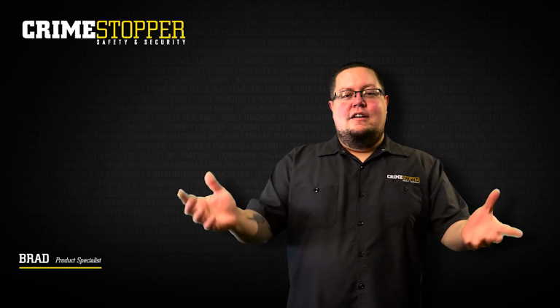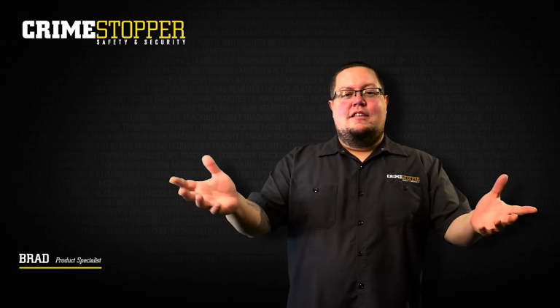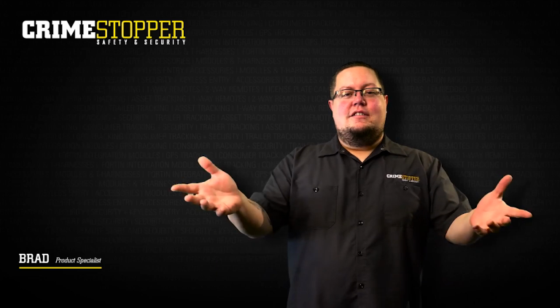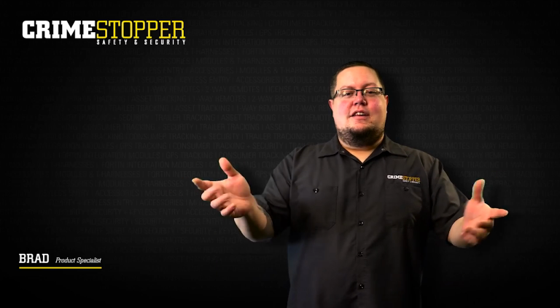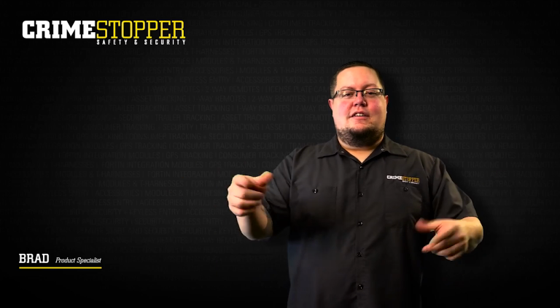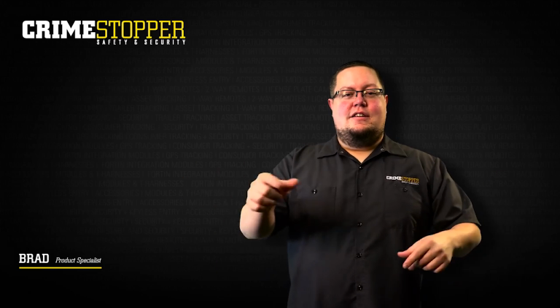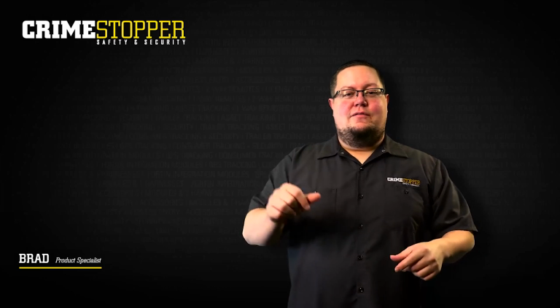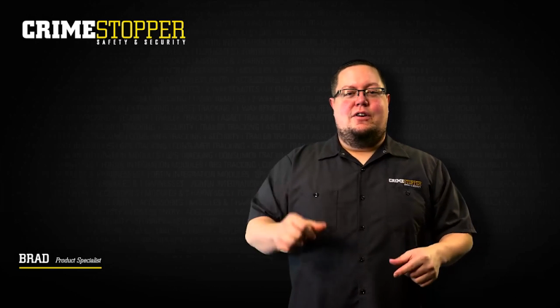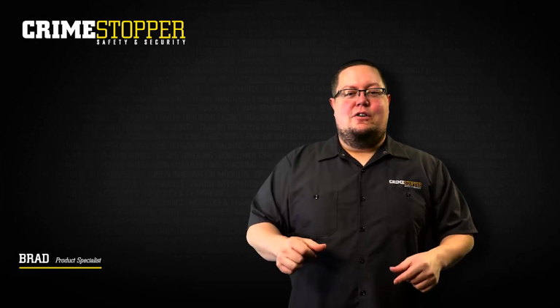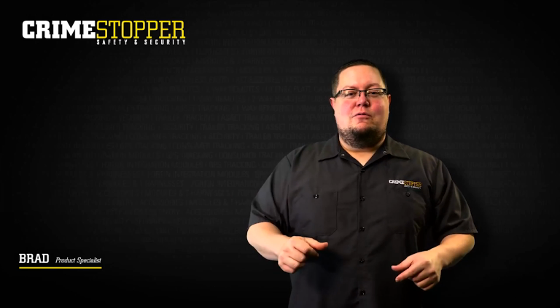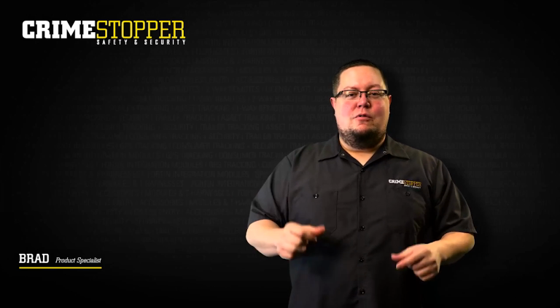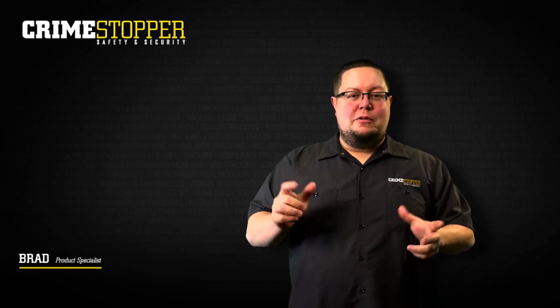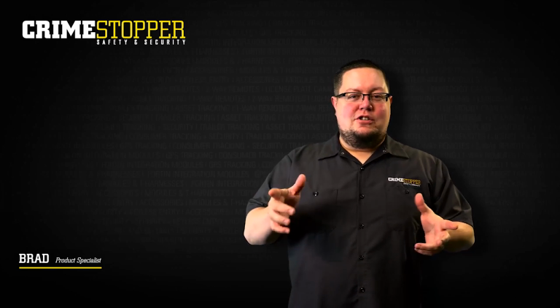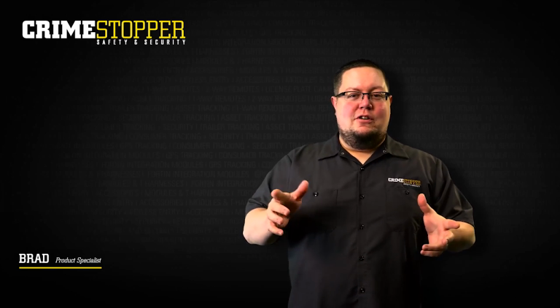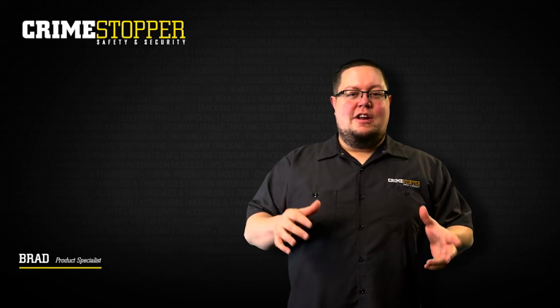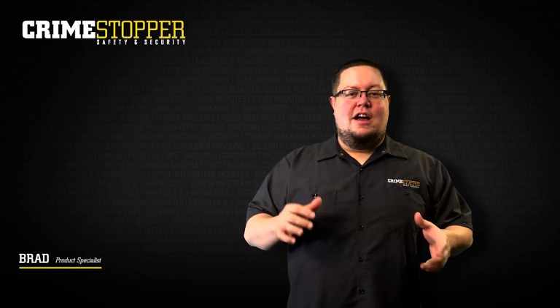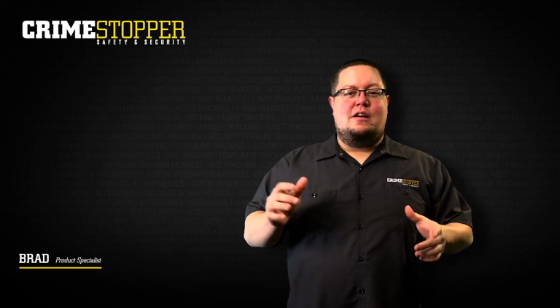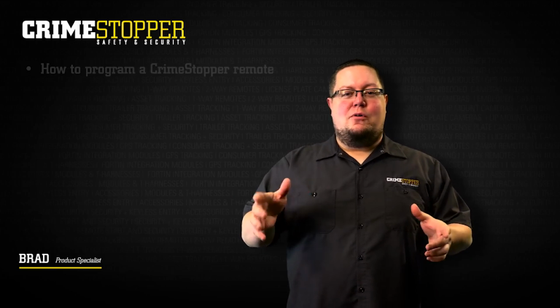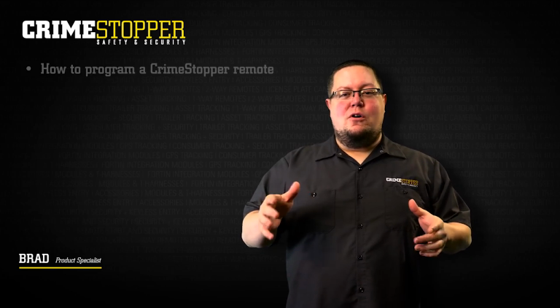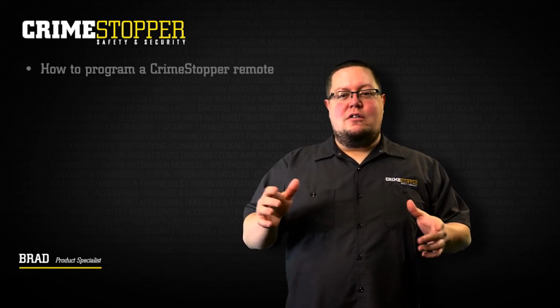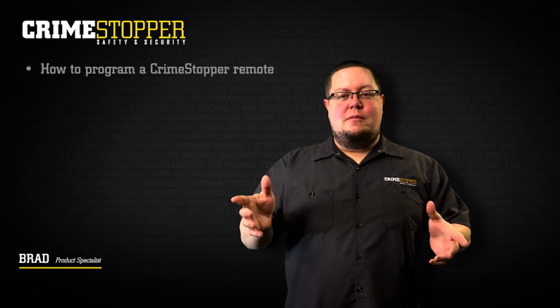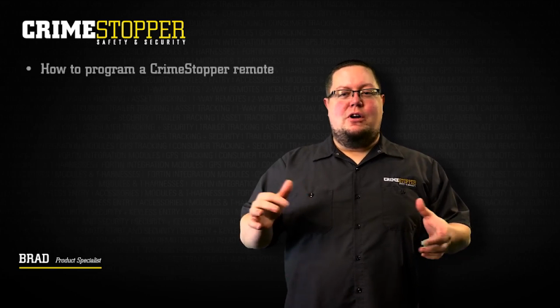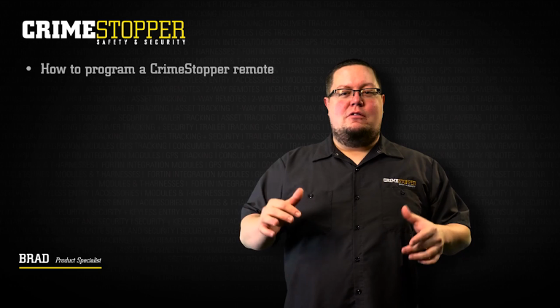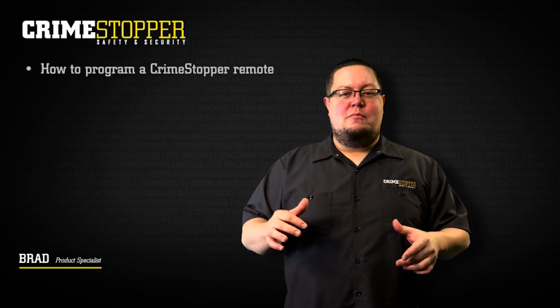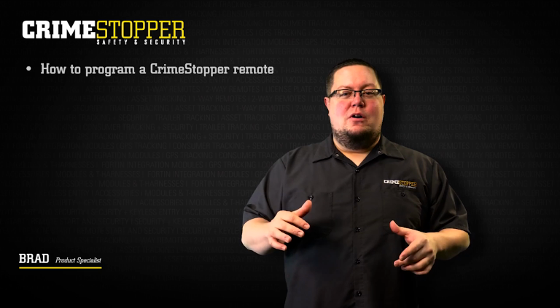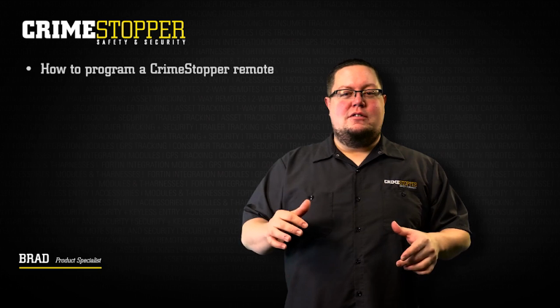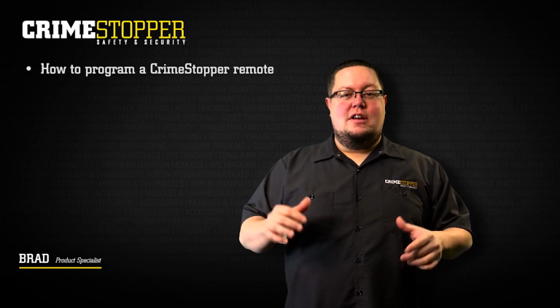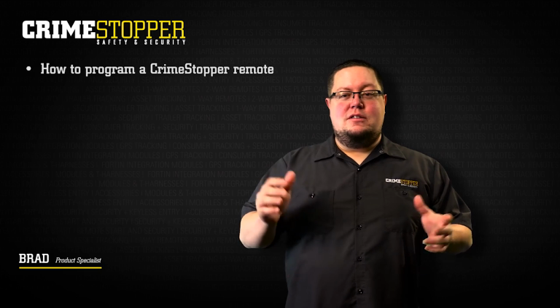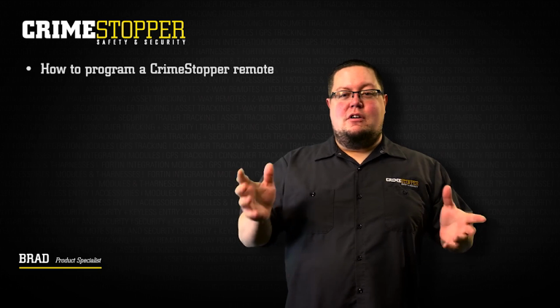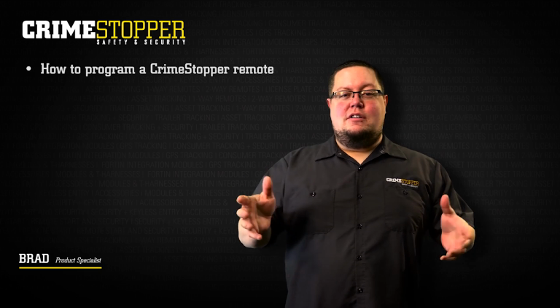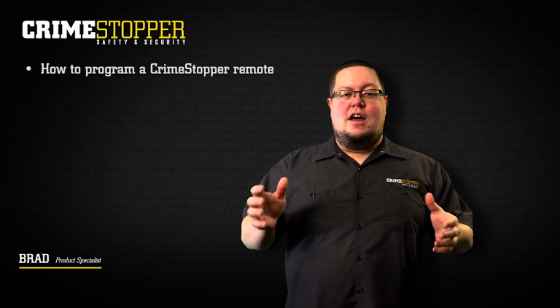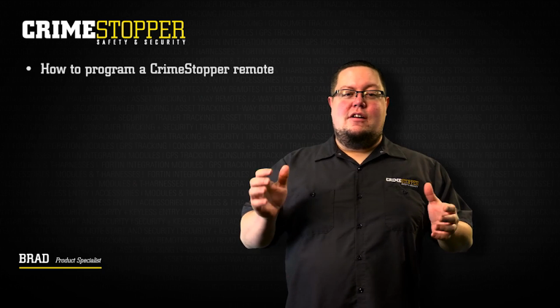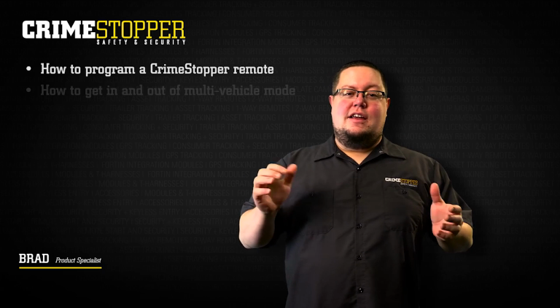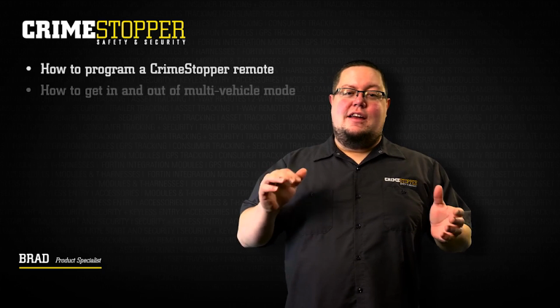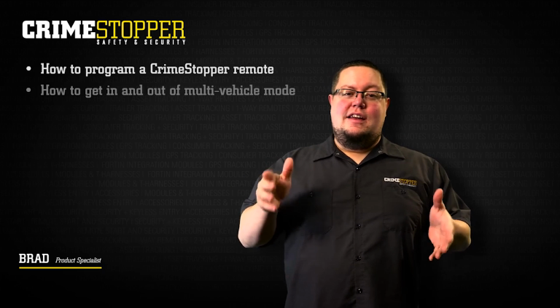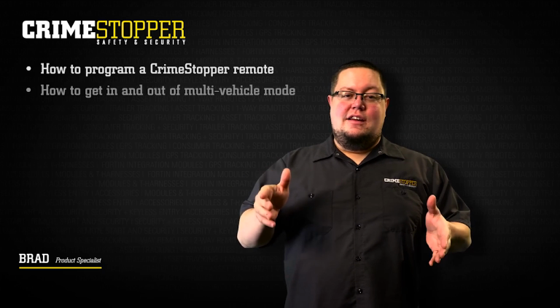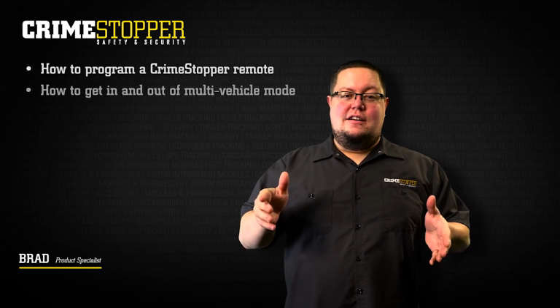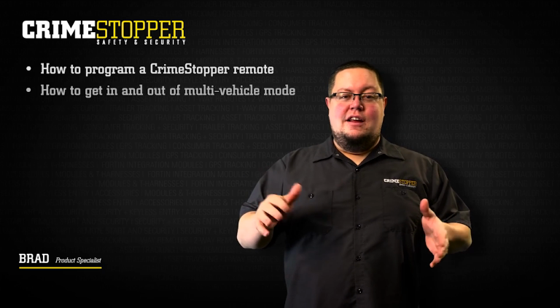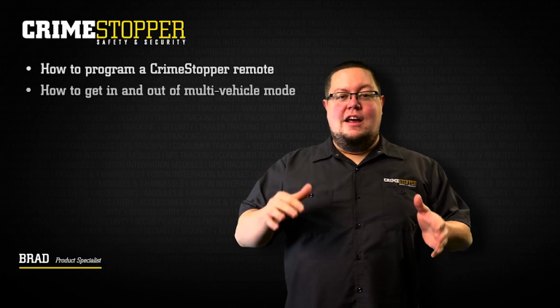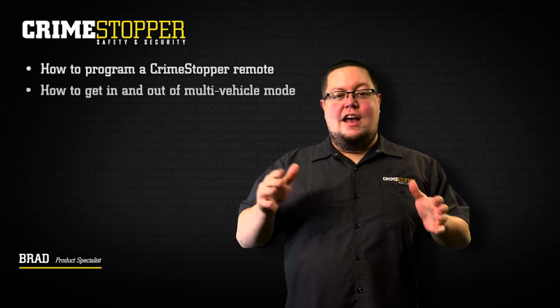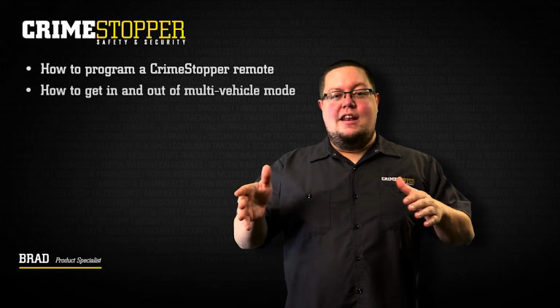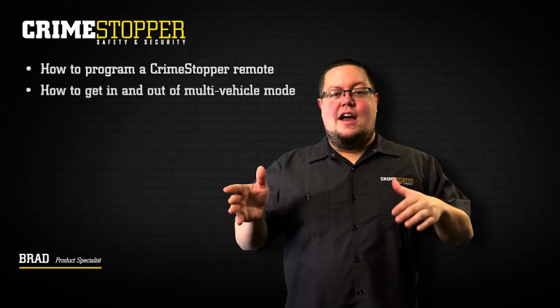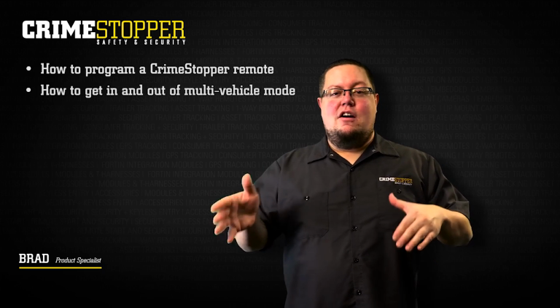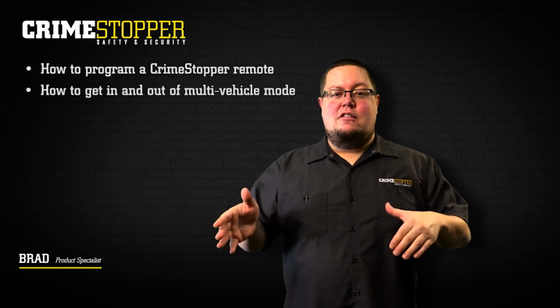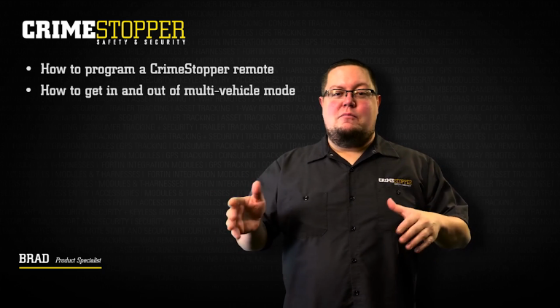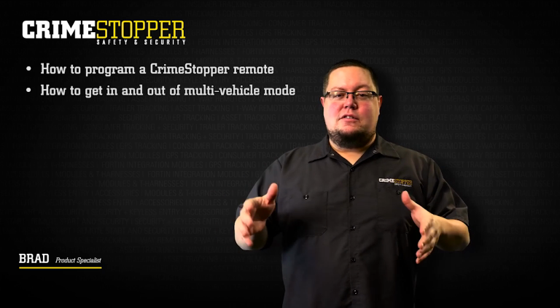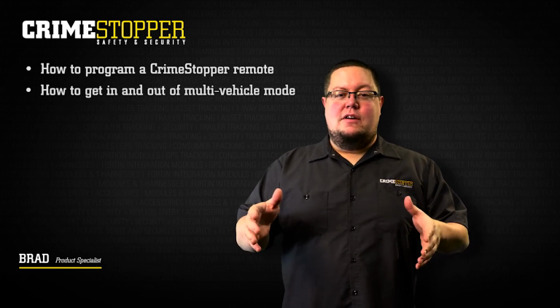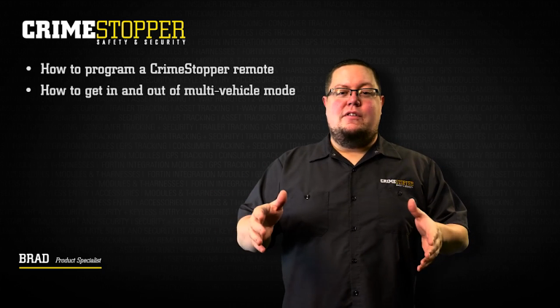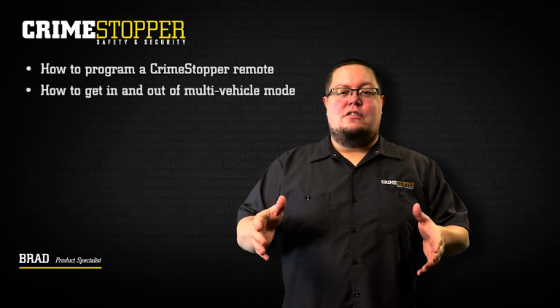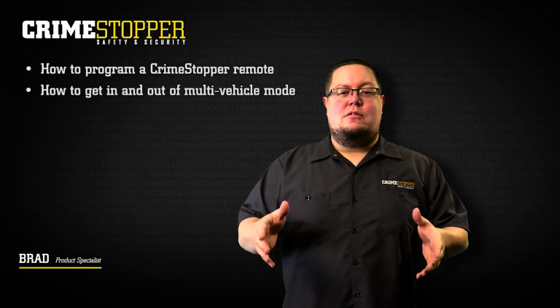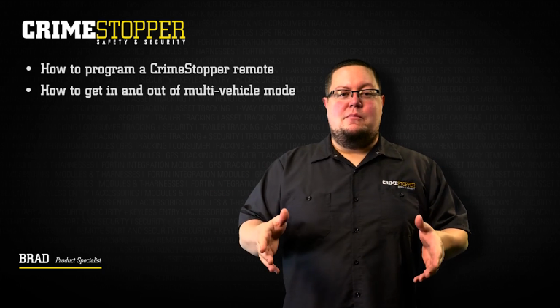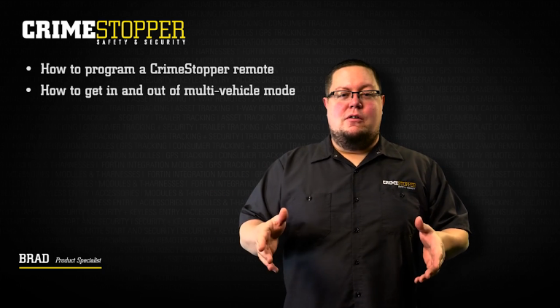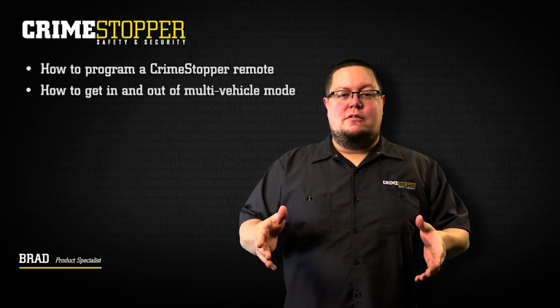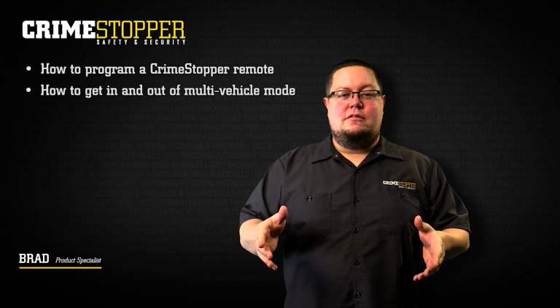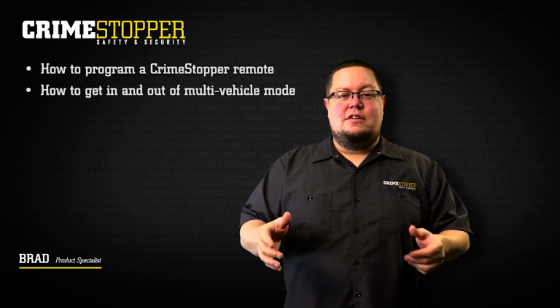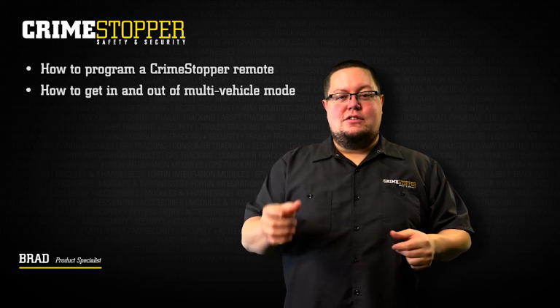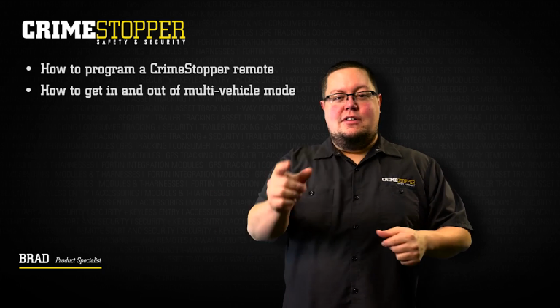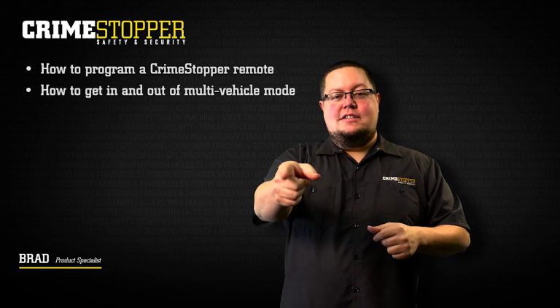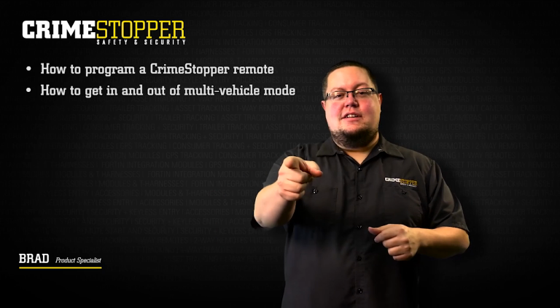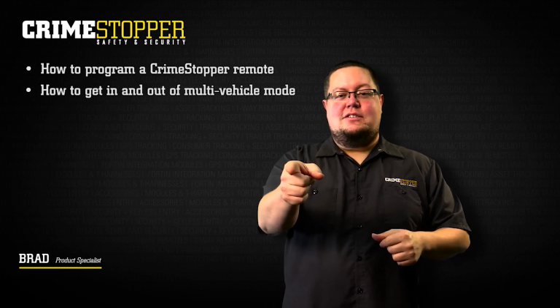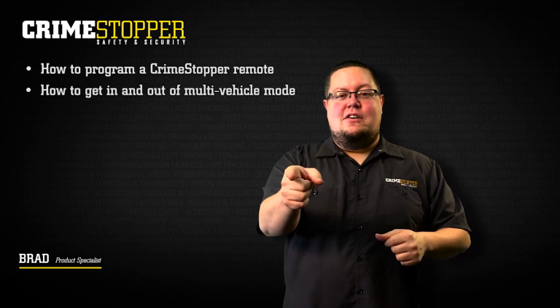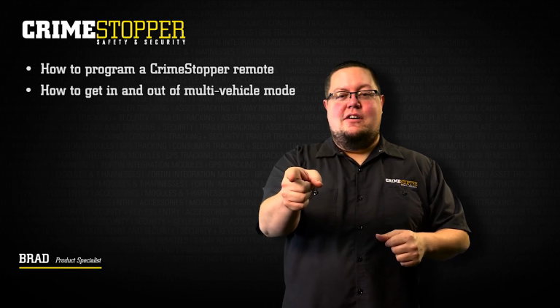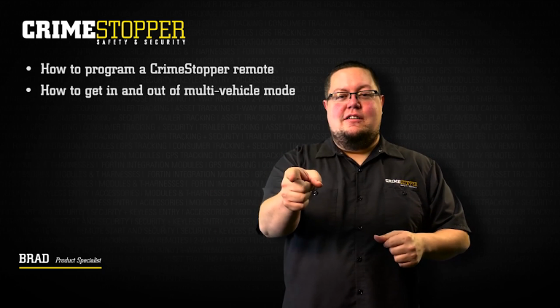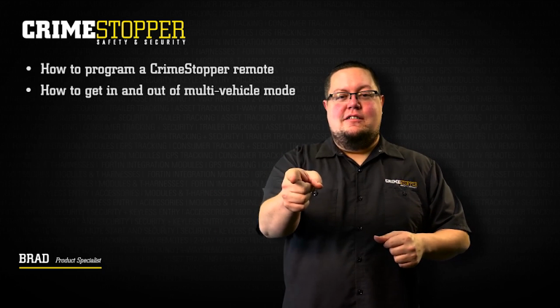In this tech tip video, we'll be showing you how to program your remotes as well as how to get in and out of multi-vehicle mode. So let's get started.